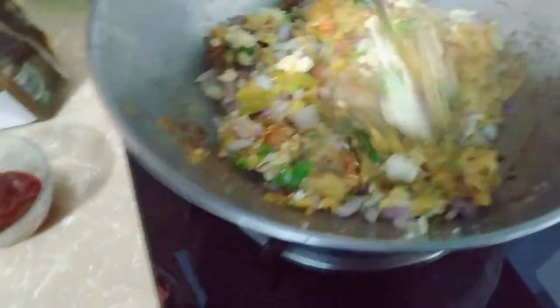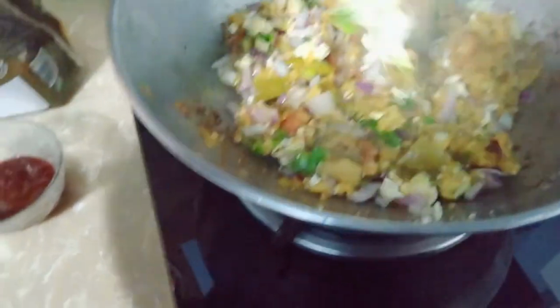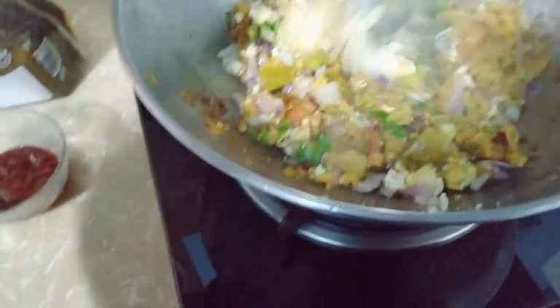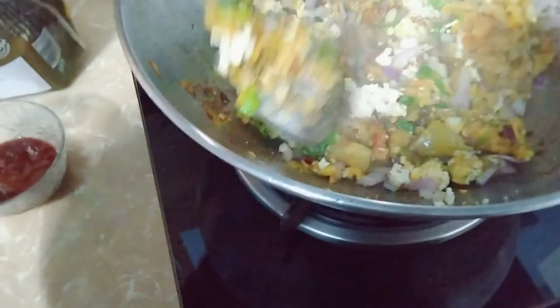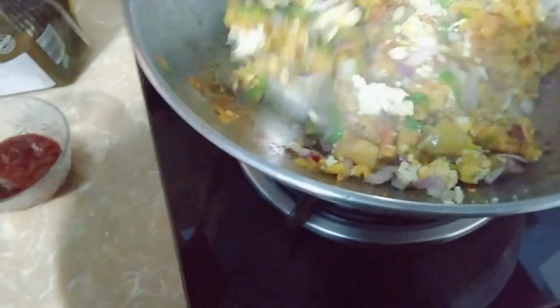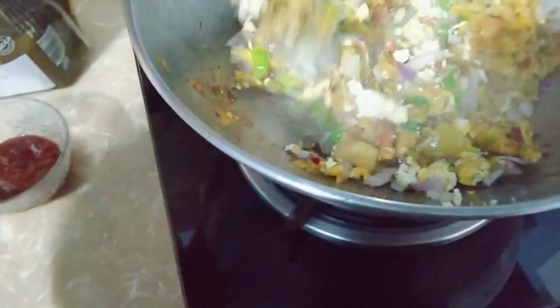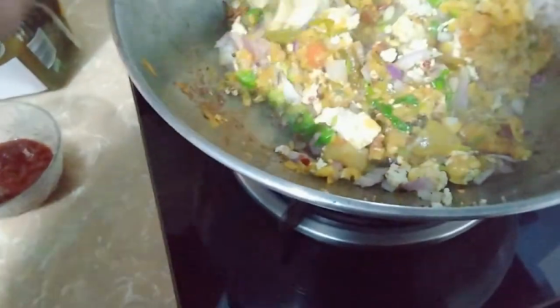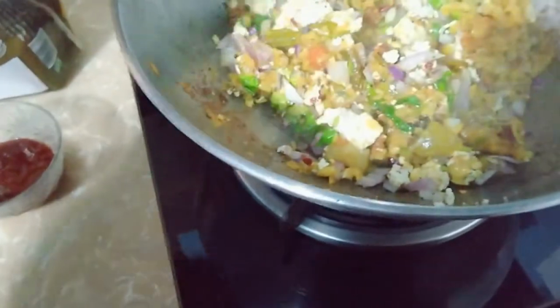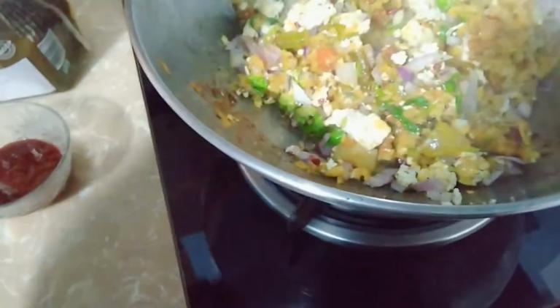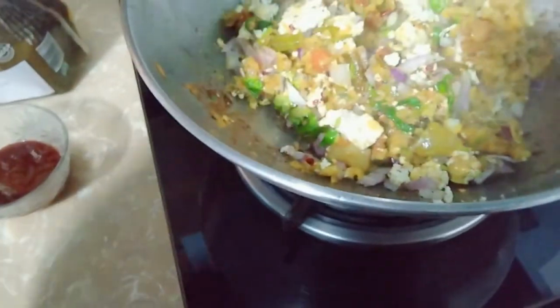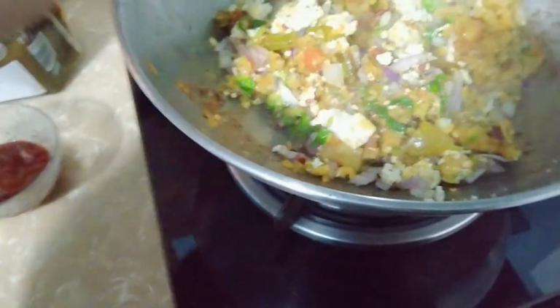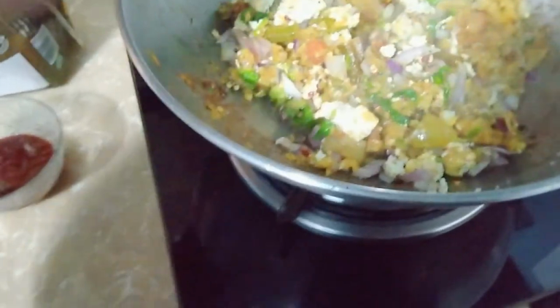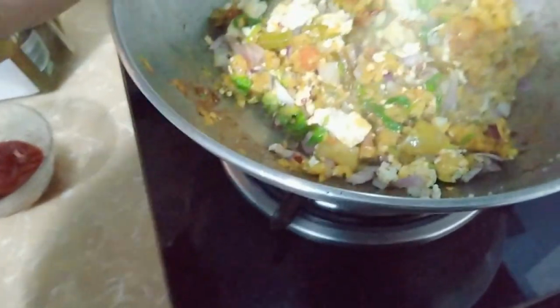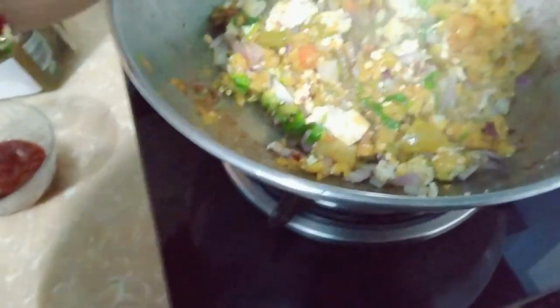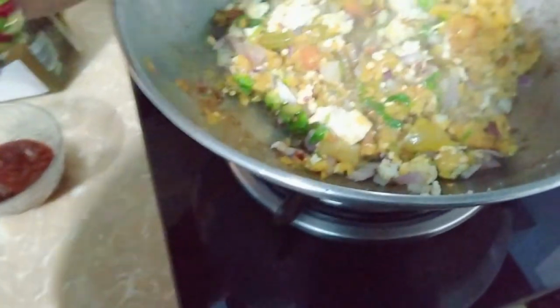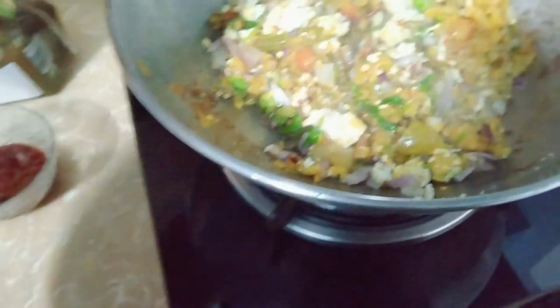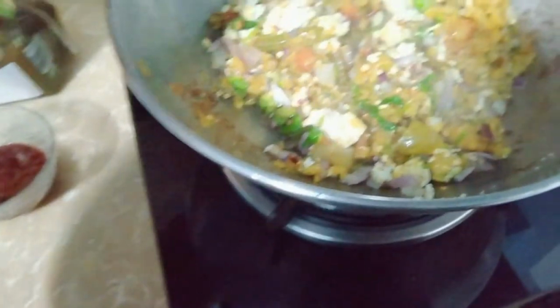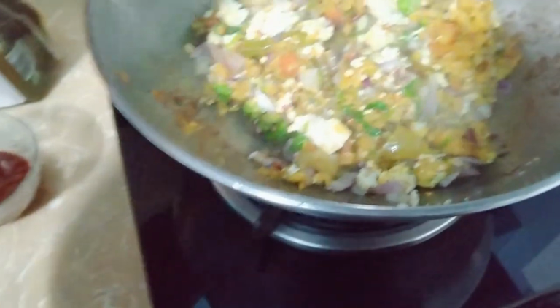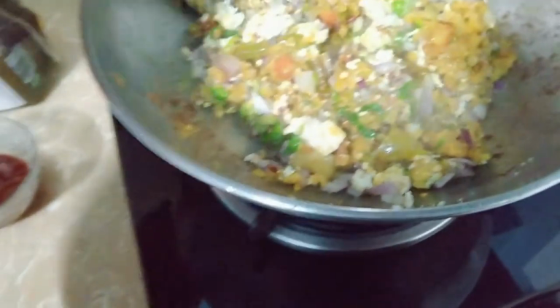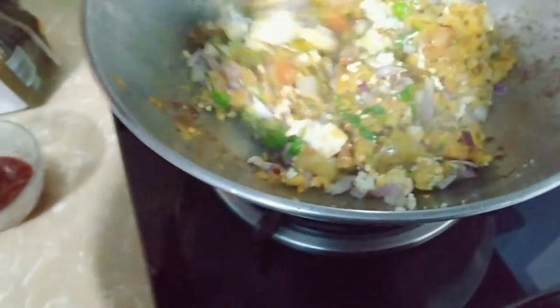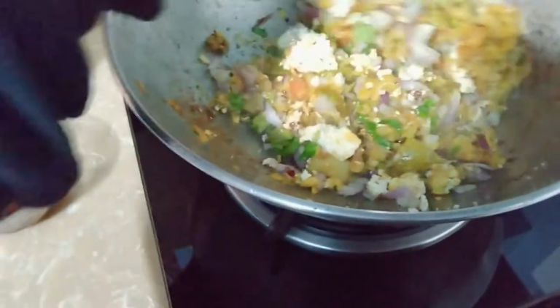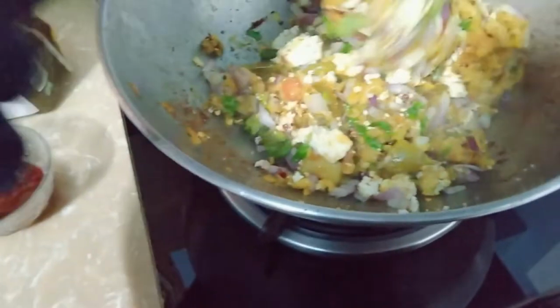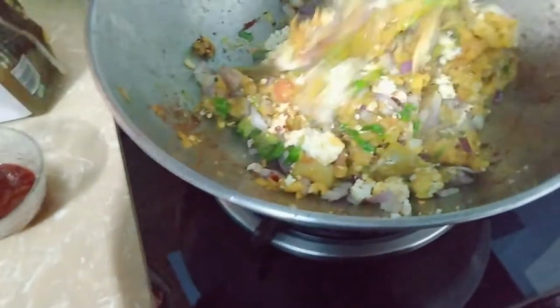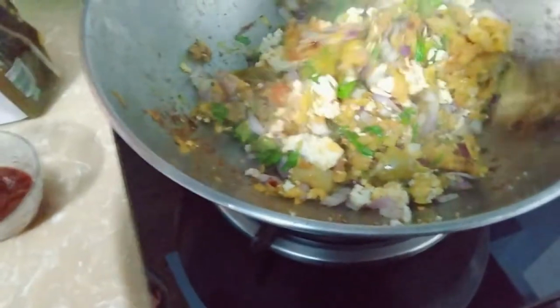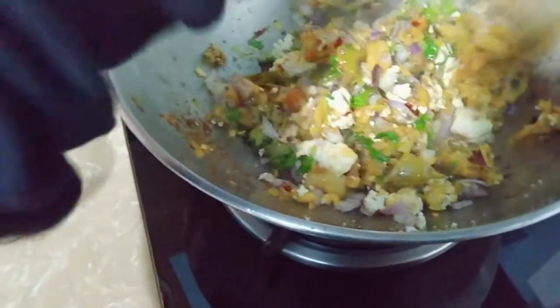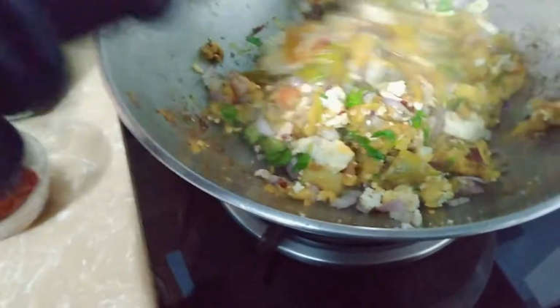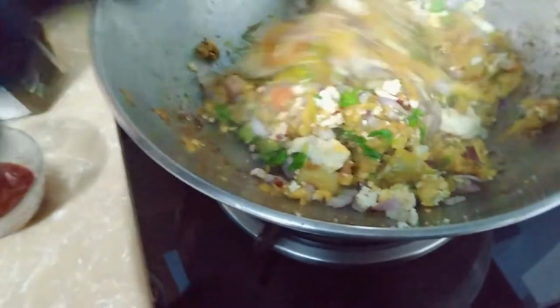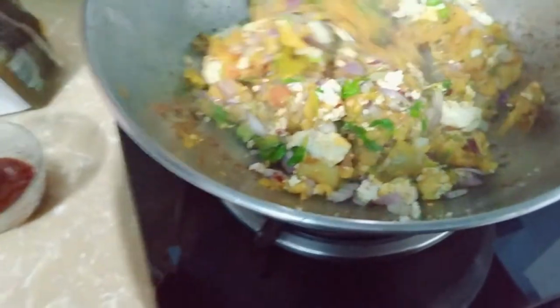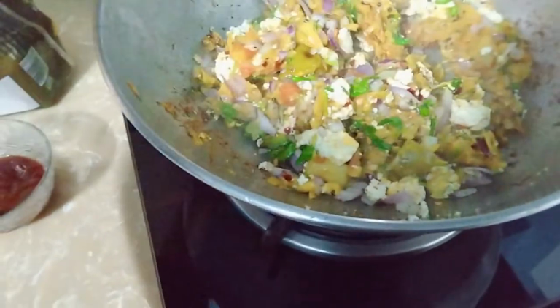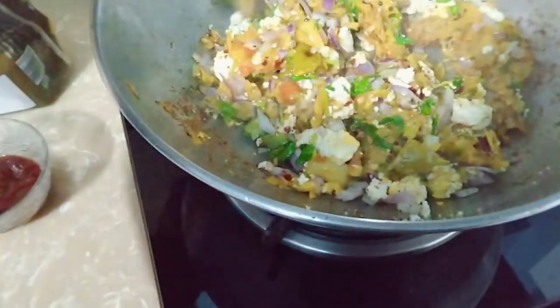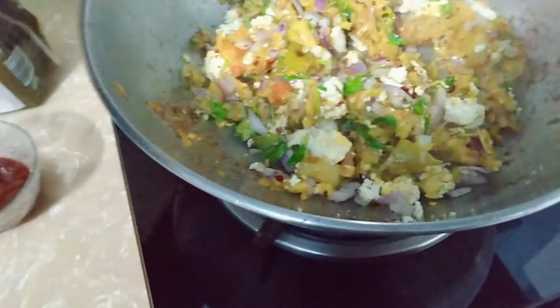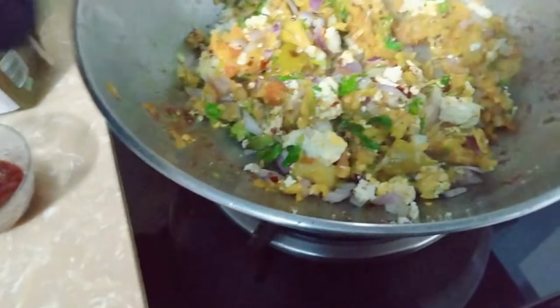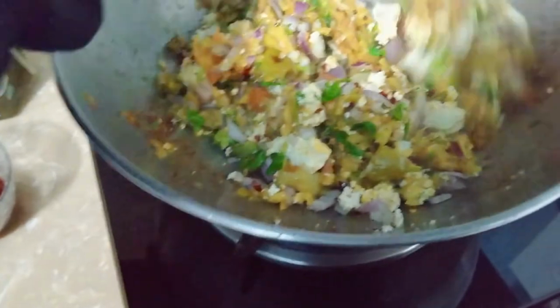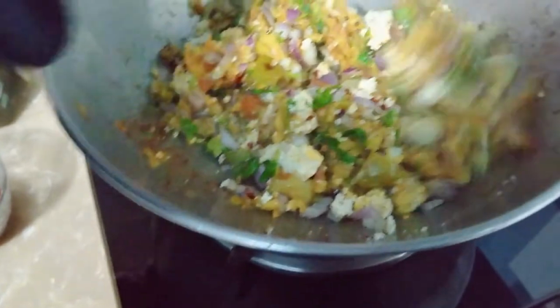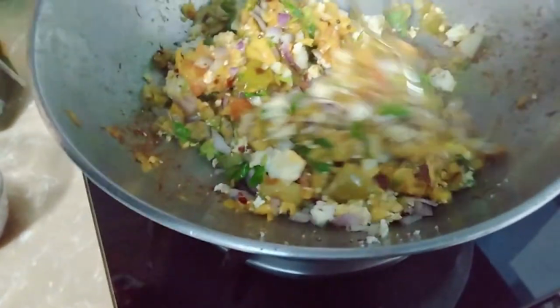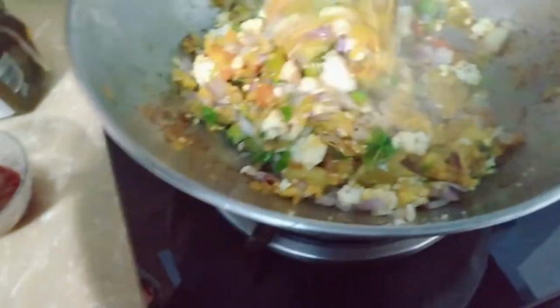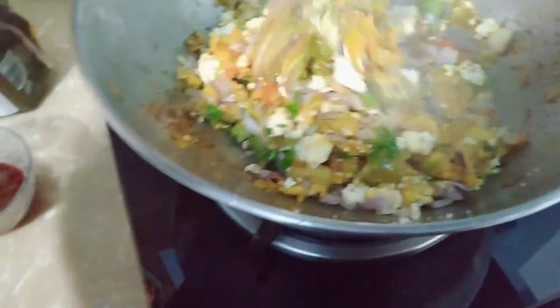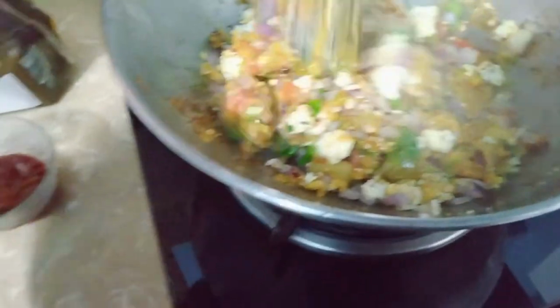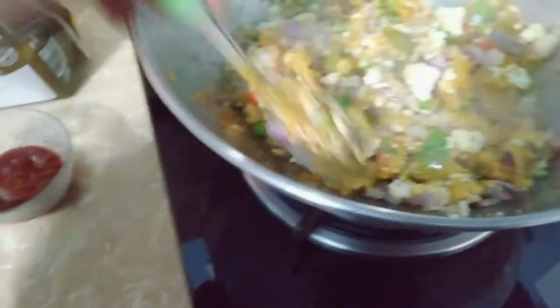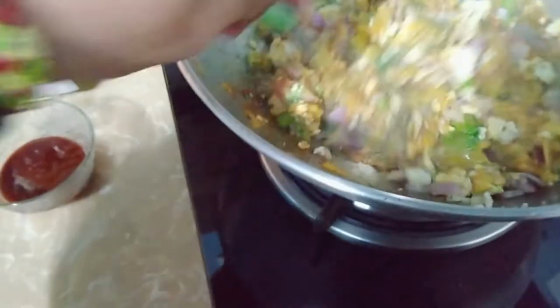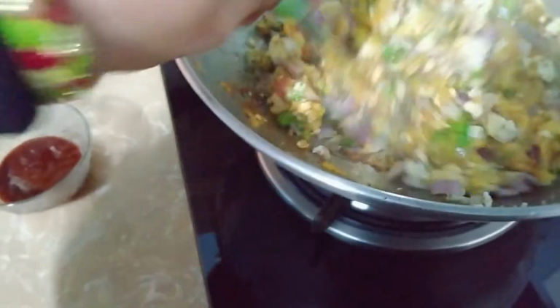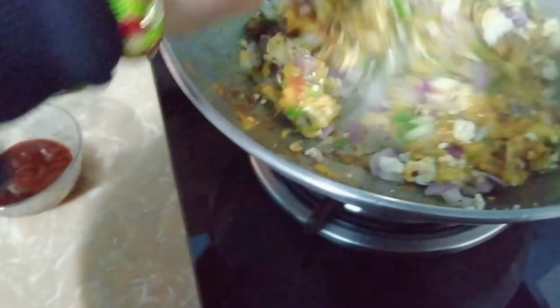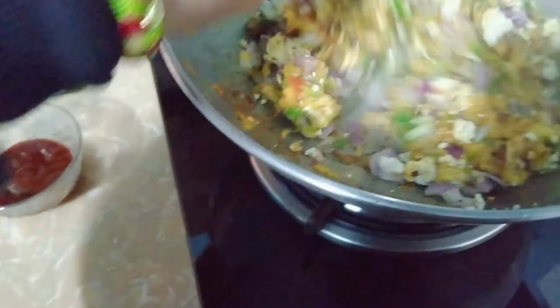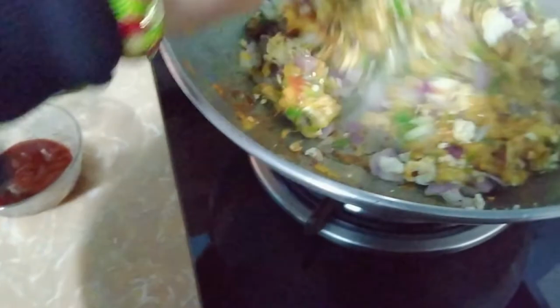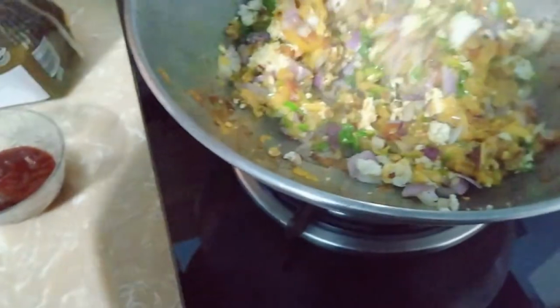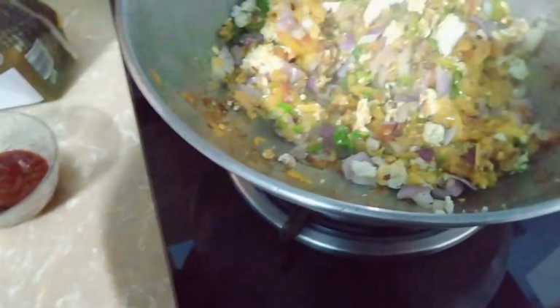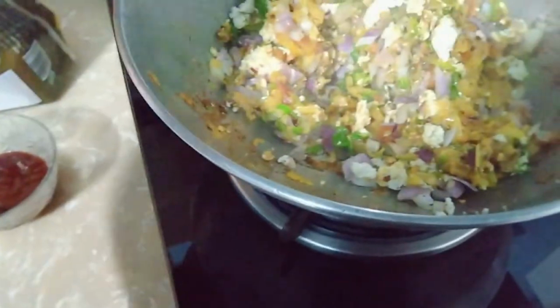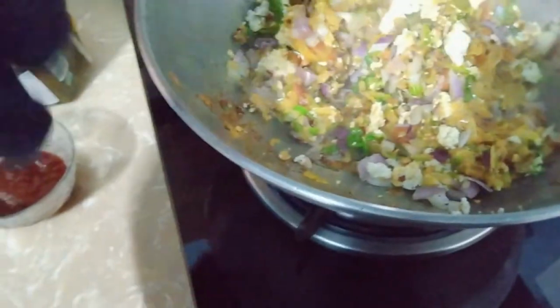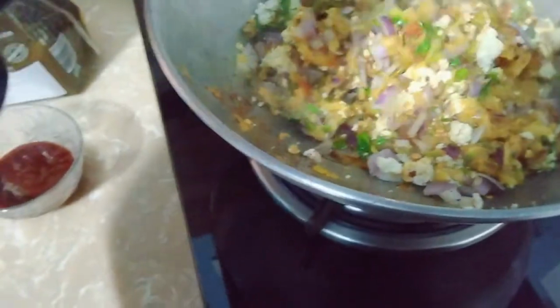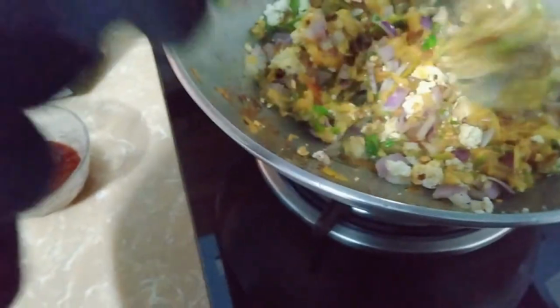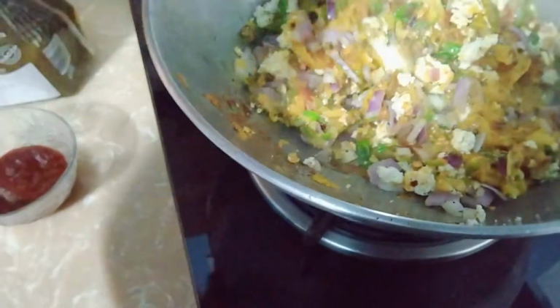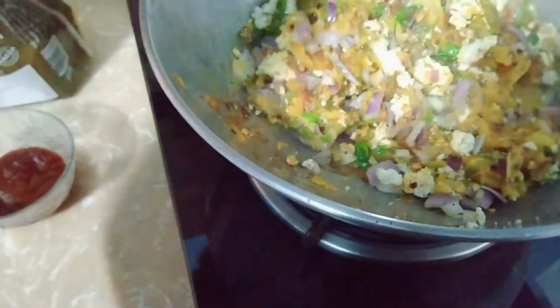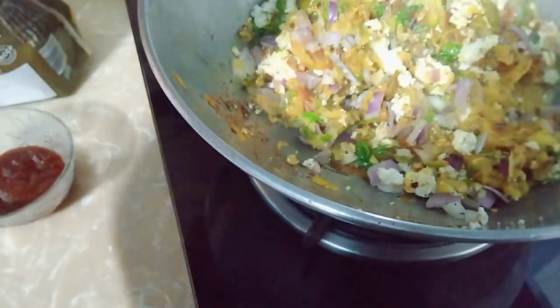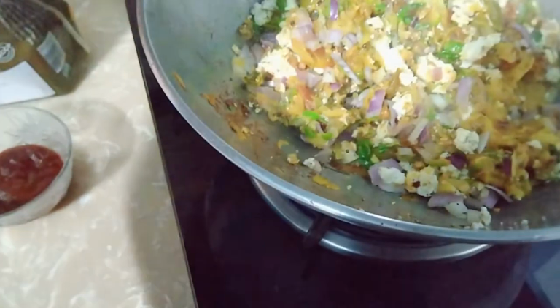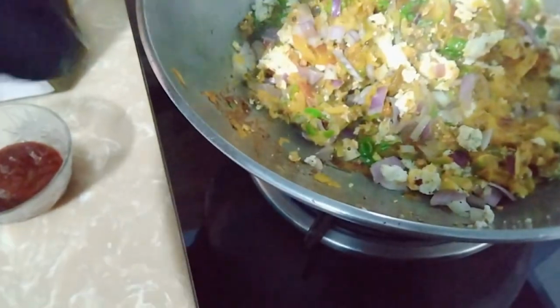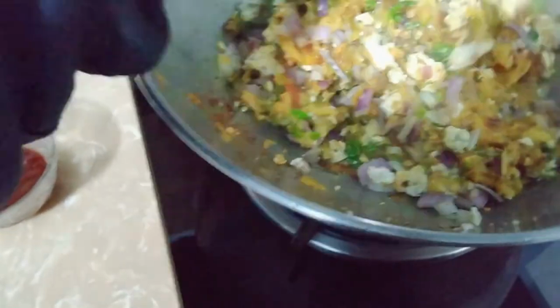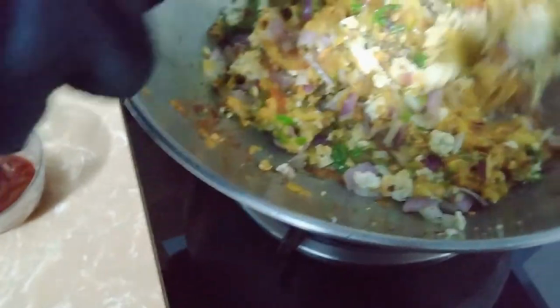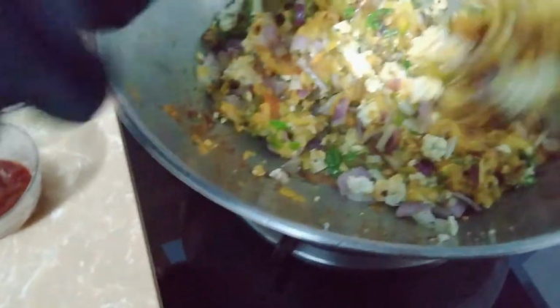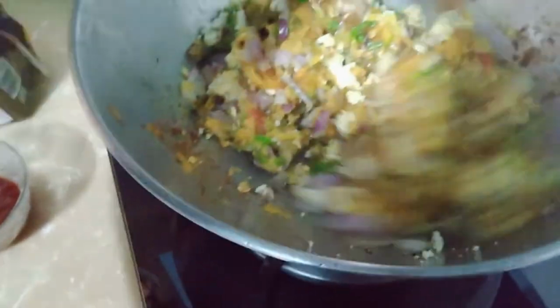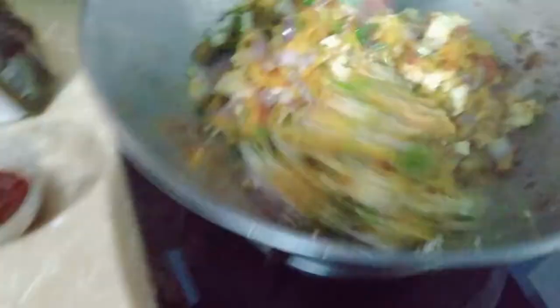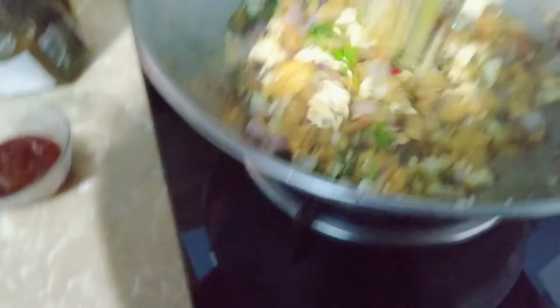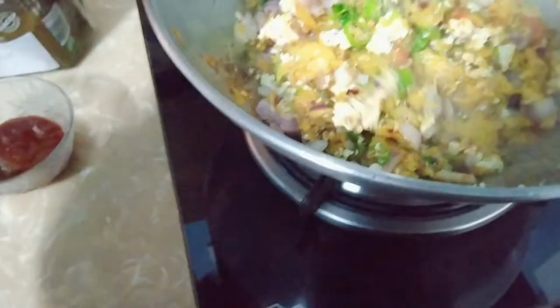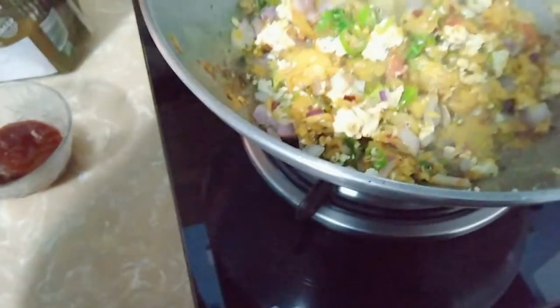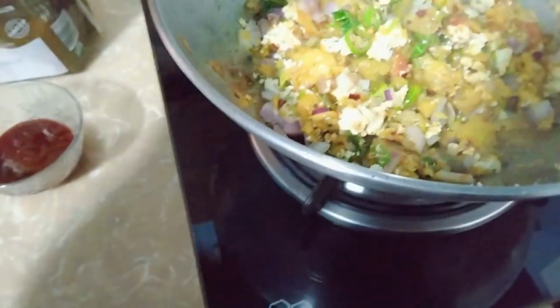Look, our colorful Jugaaru sandwich filling is ready.